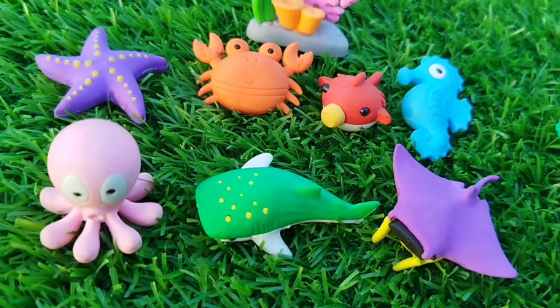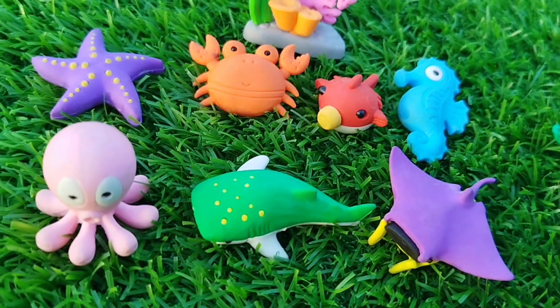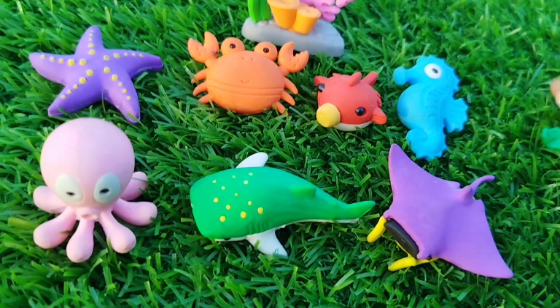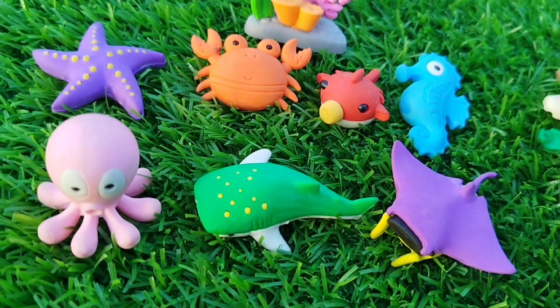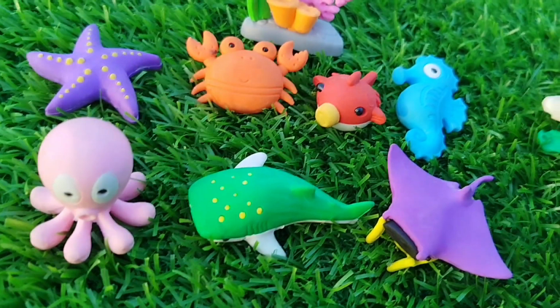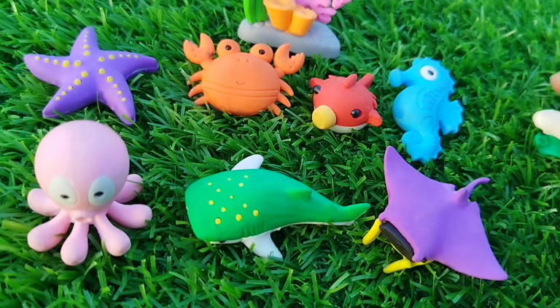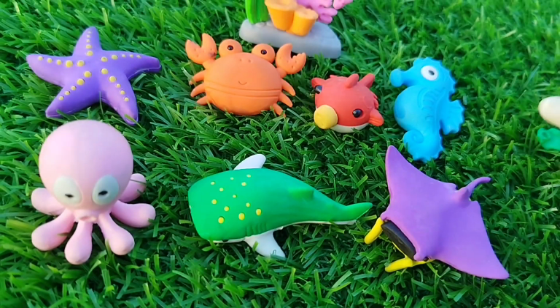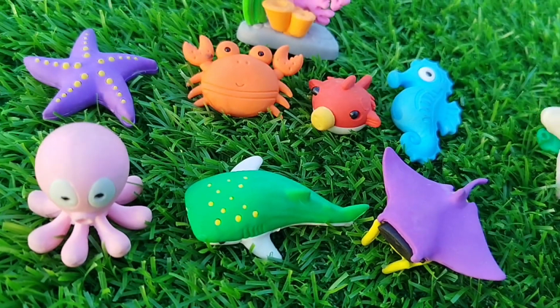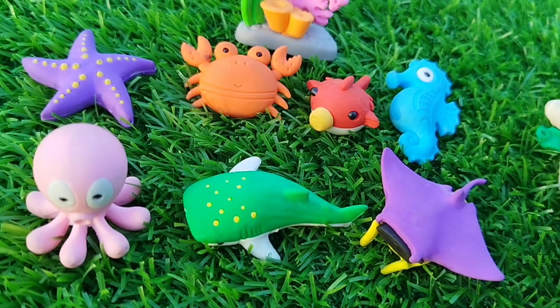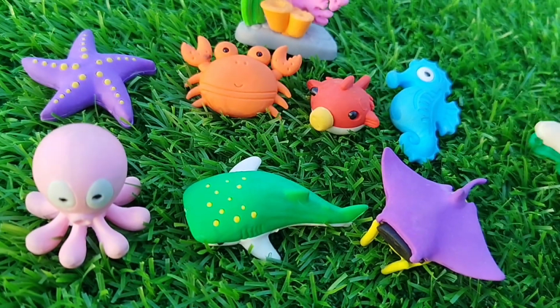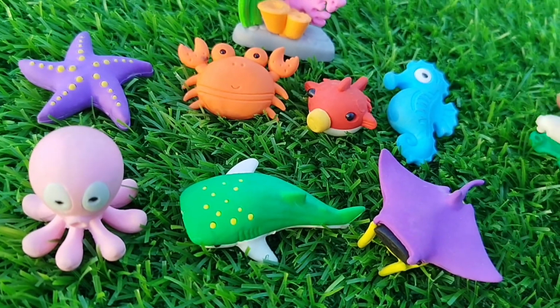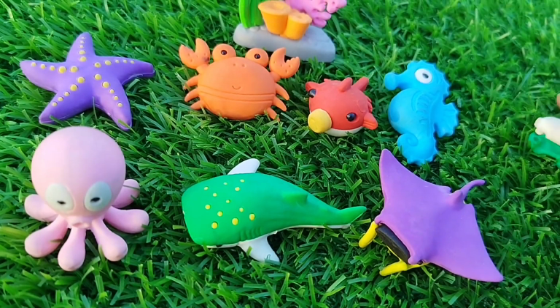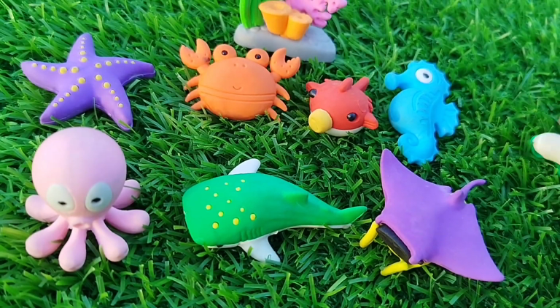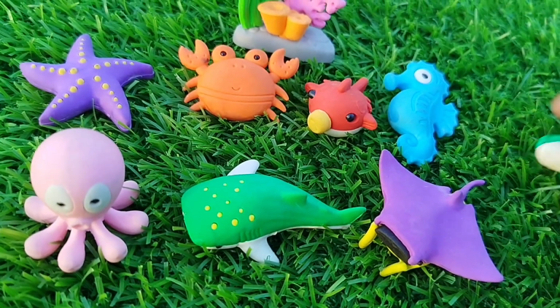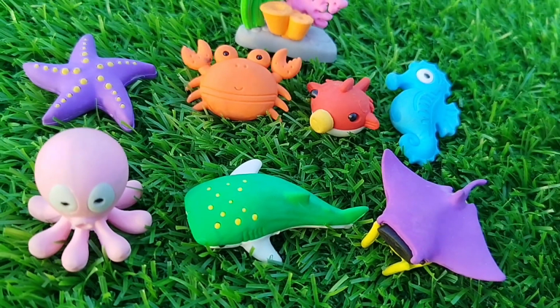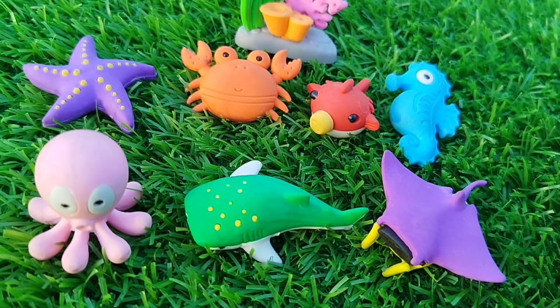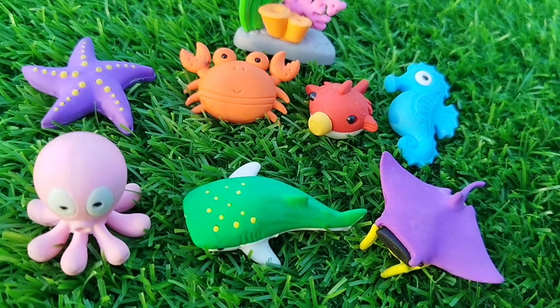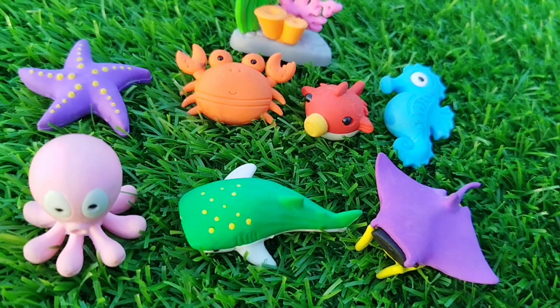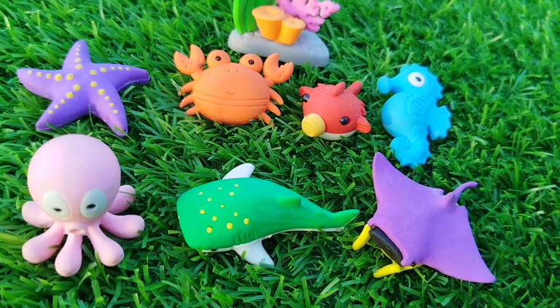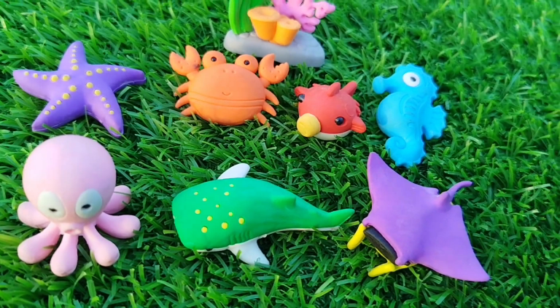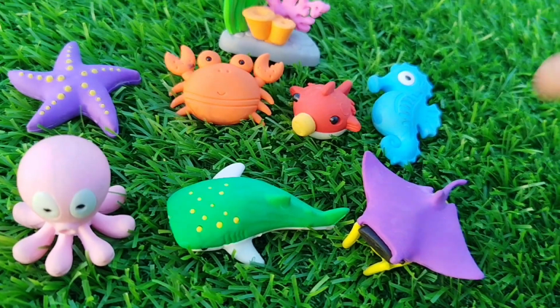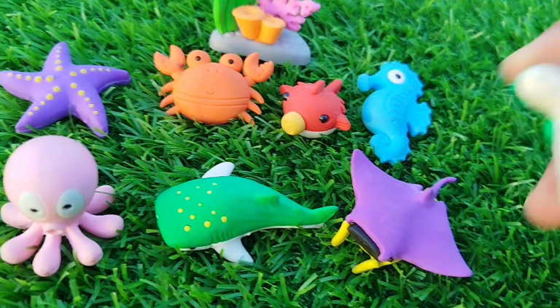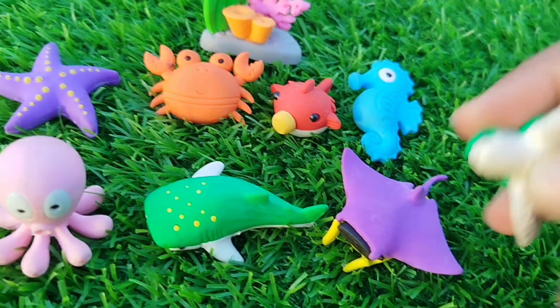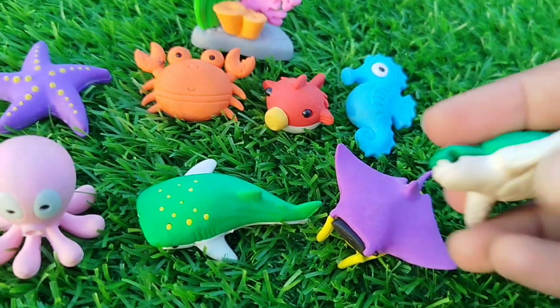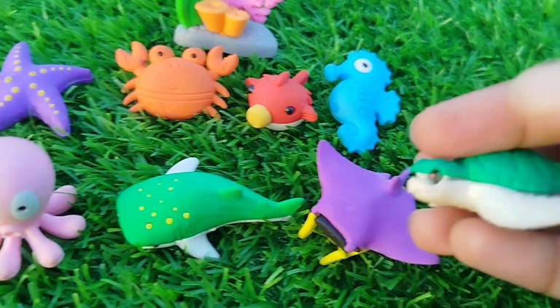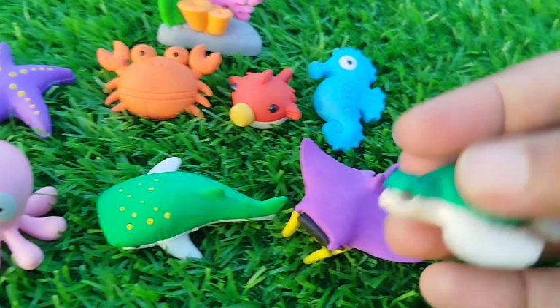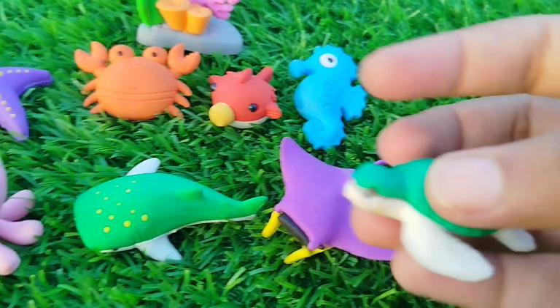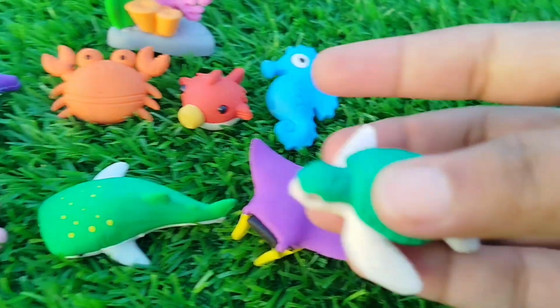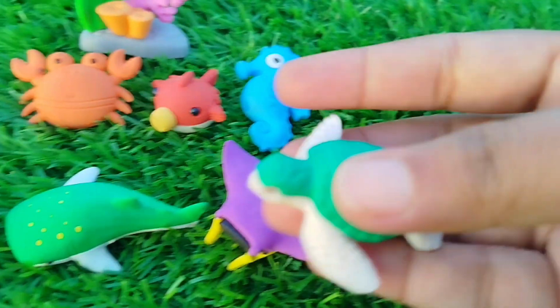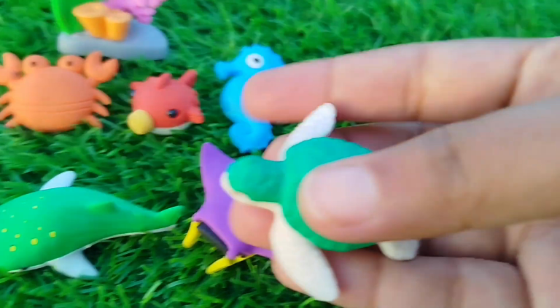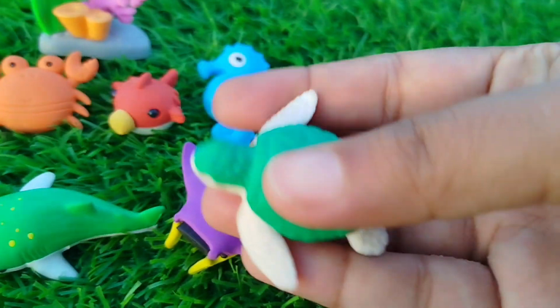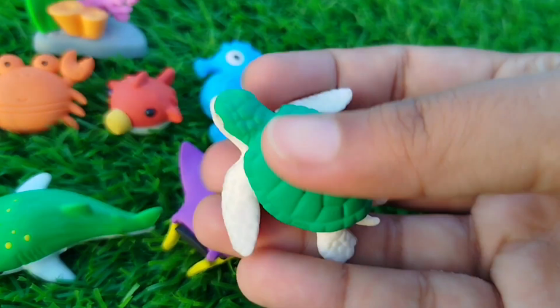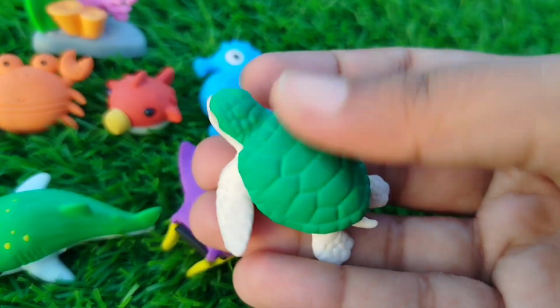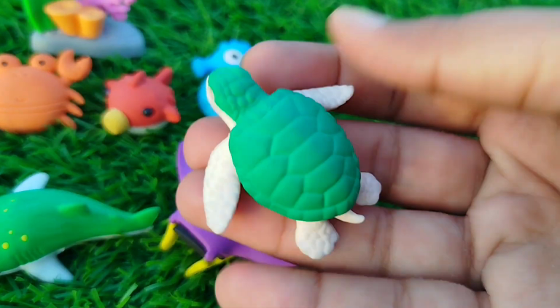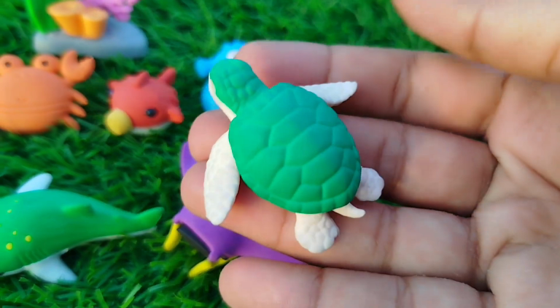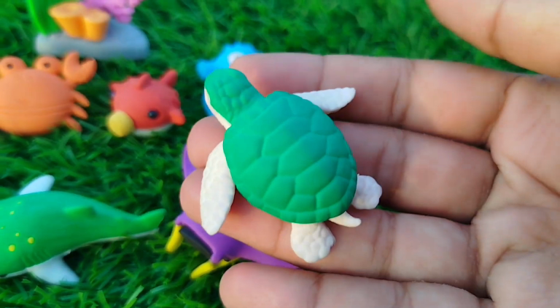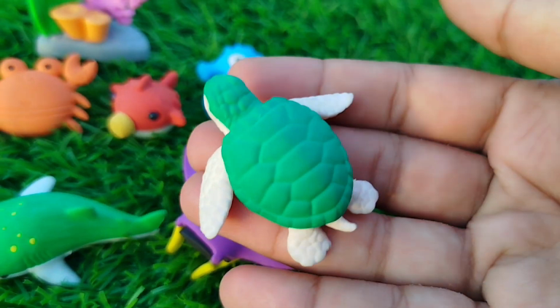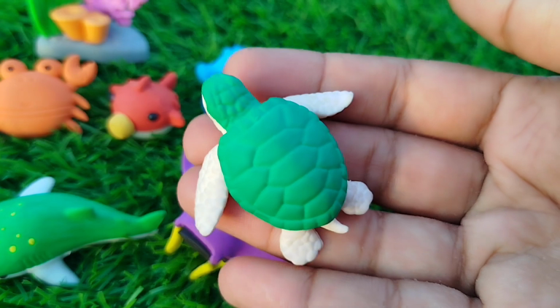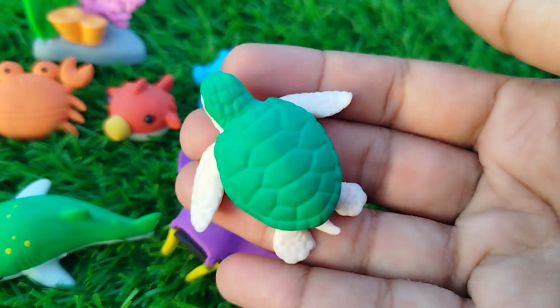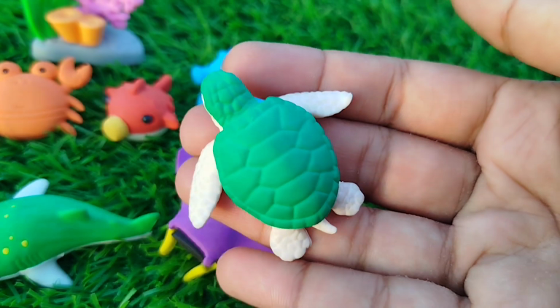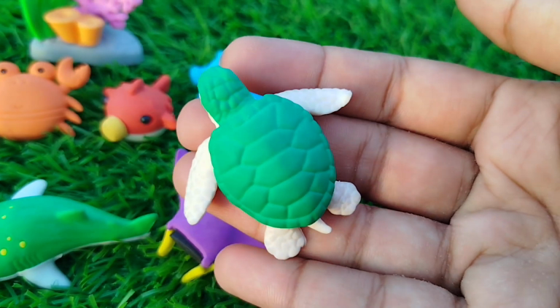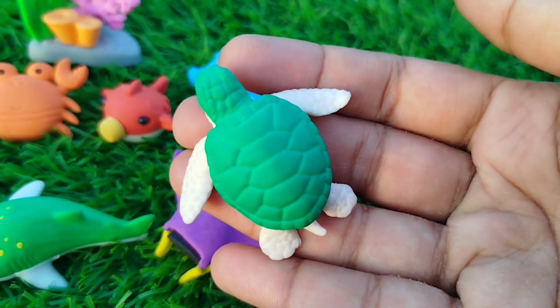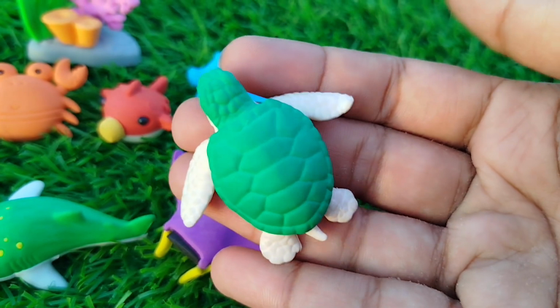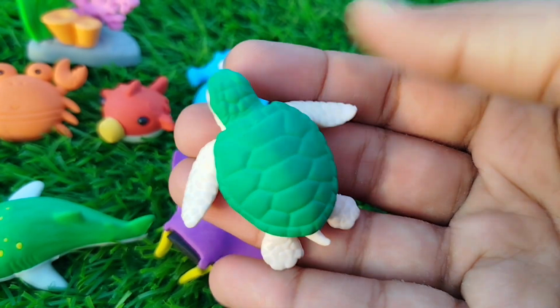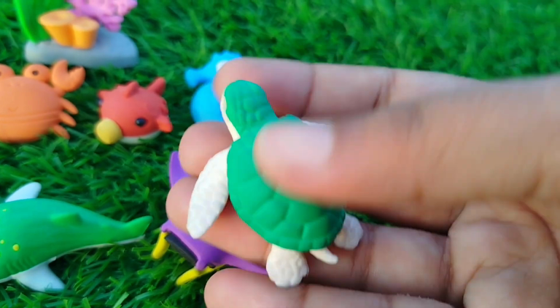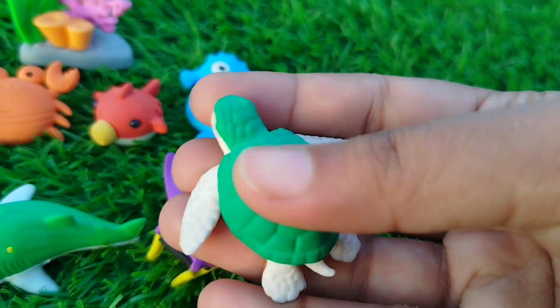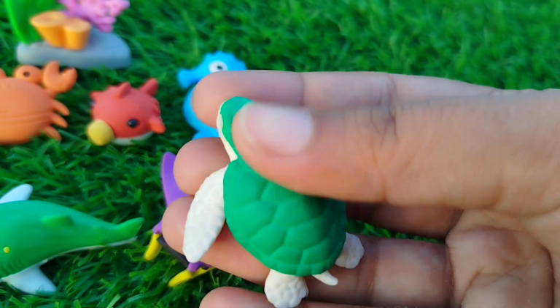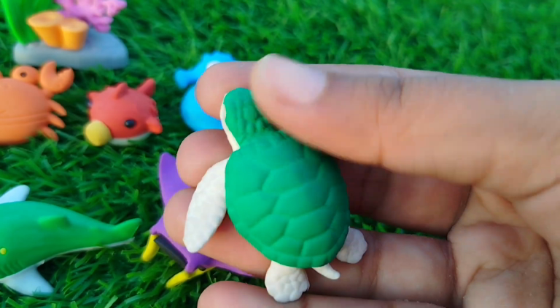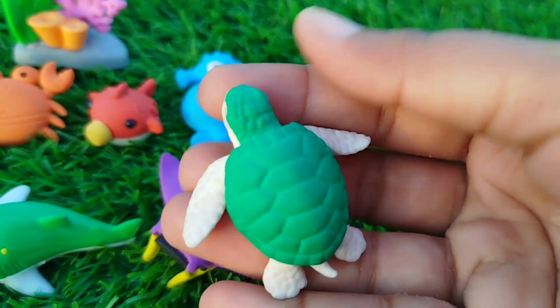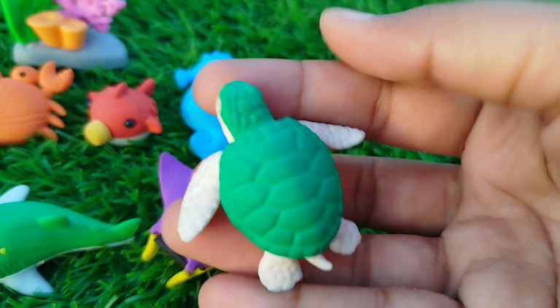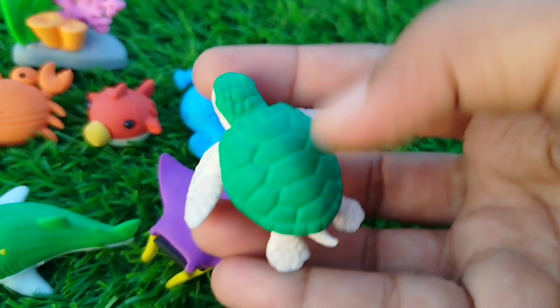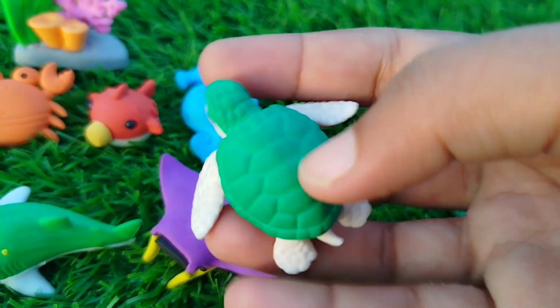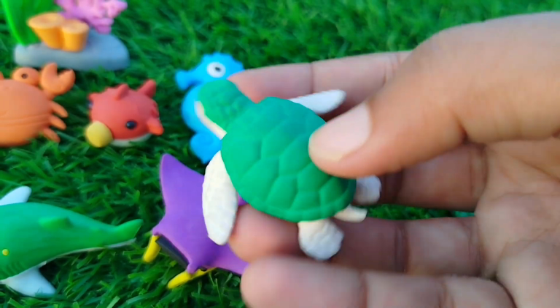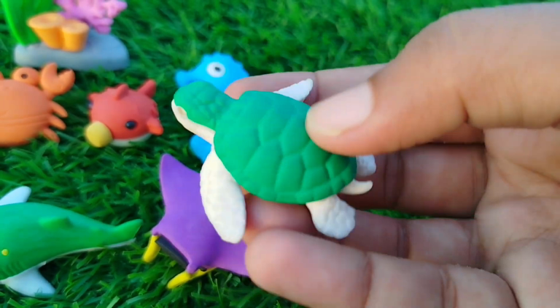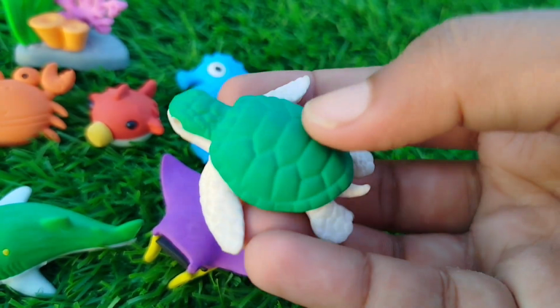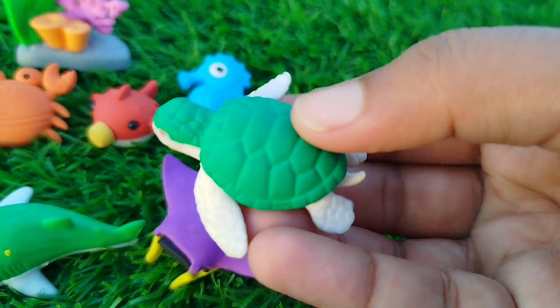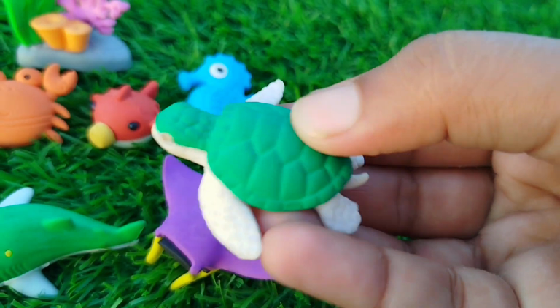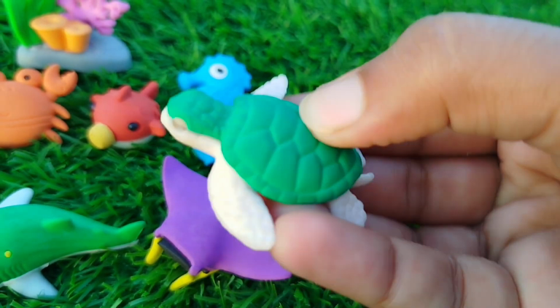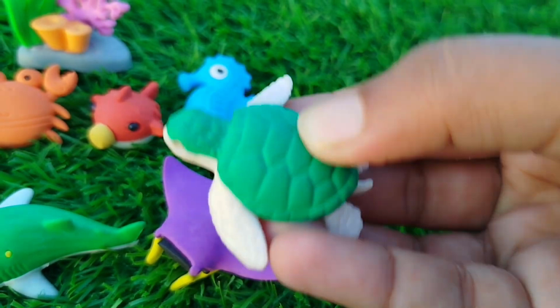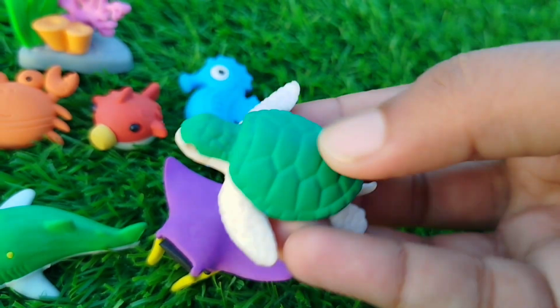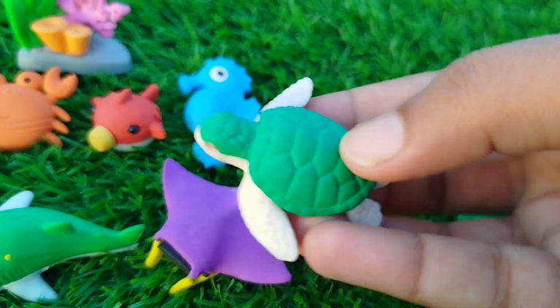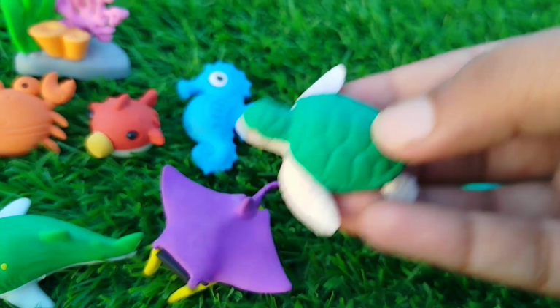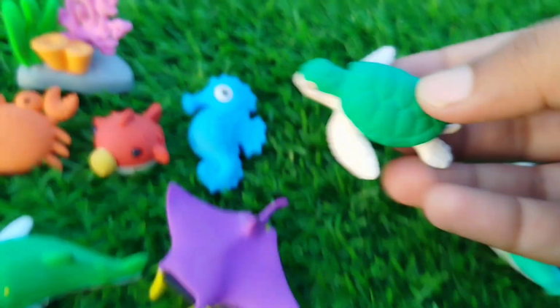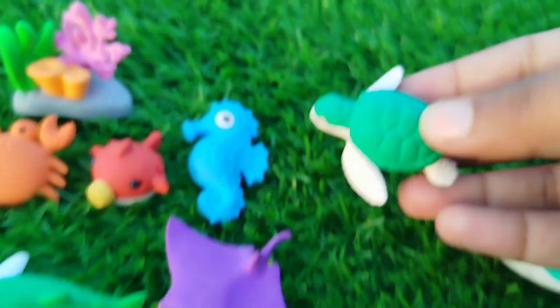The next sea animal is a turtle. This is a turtle.